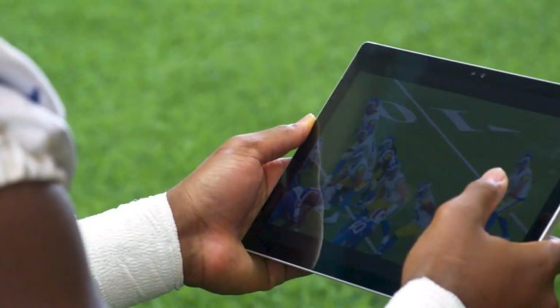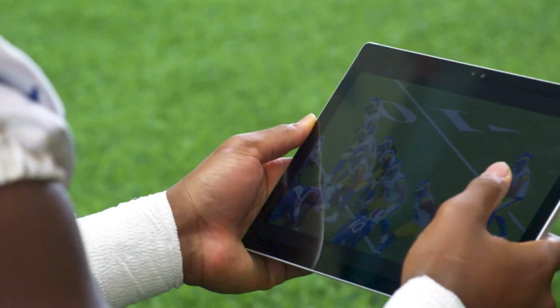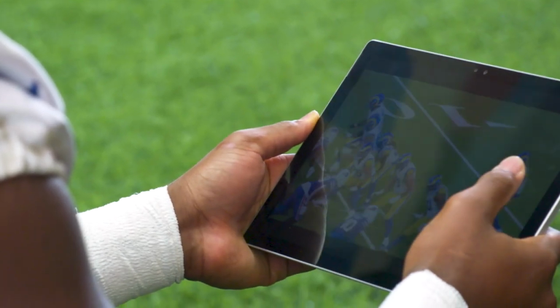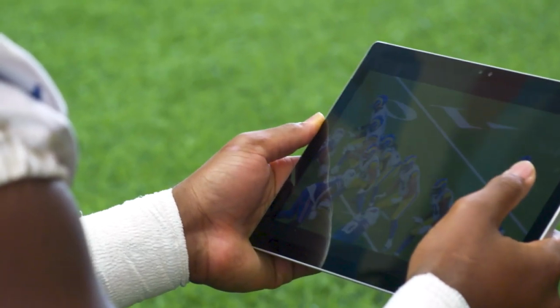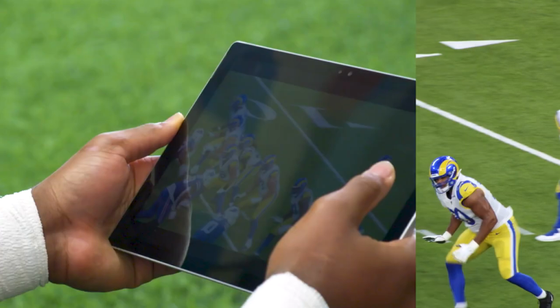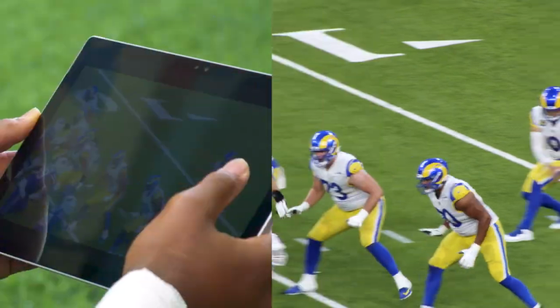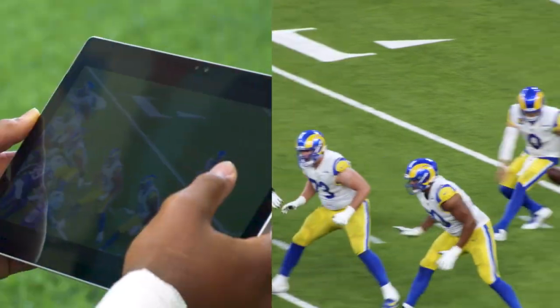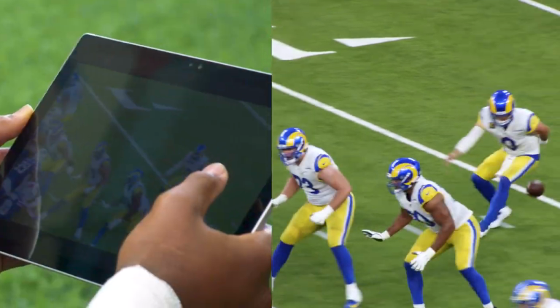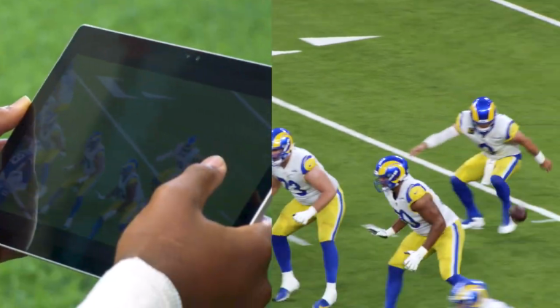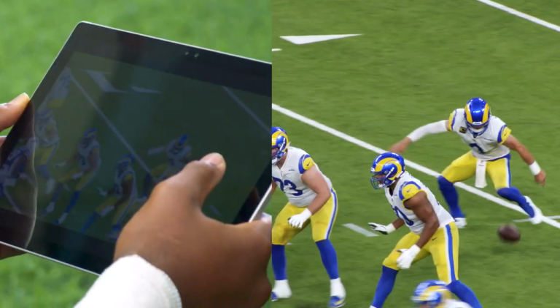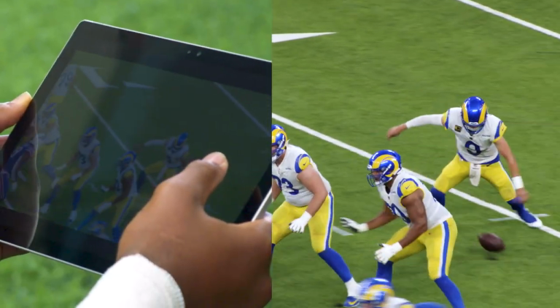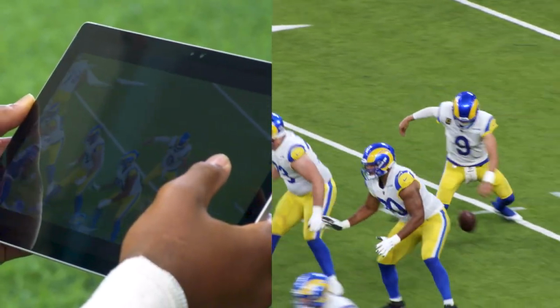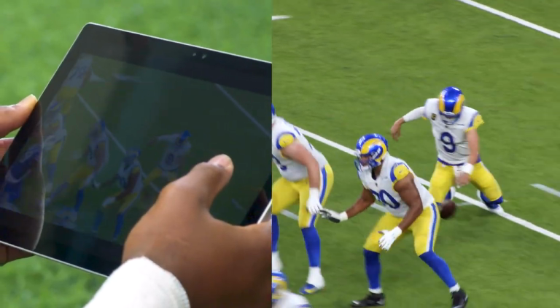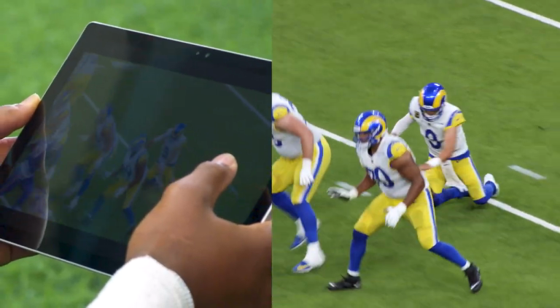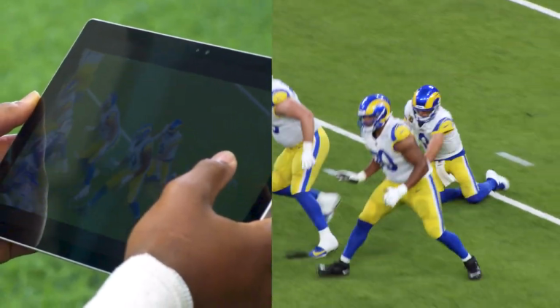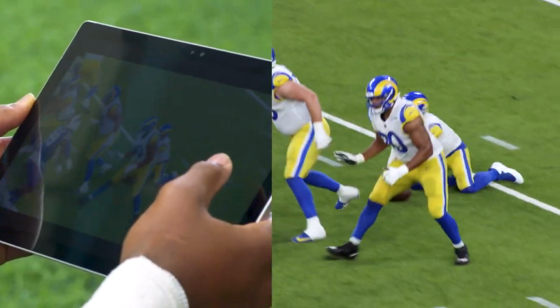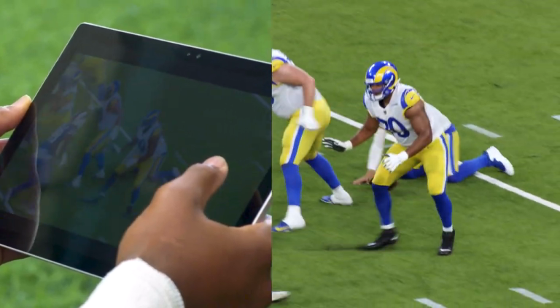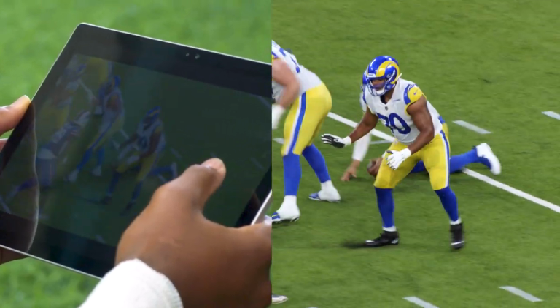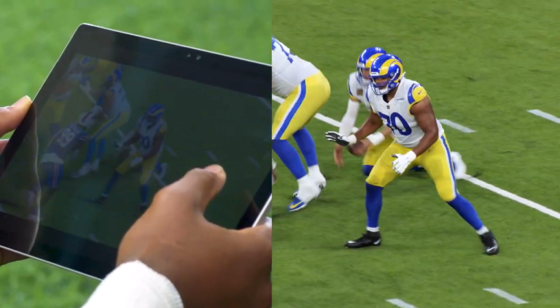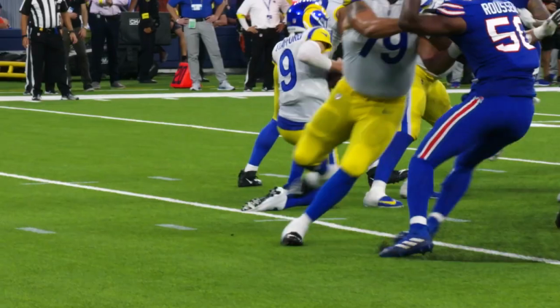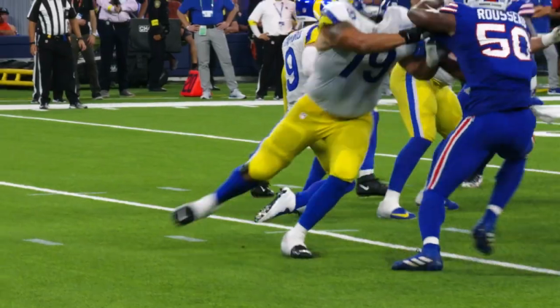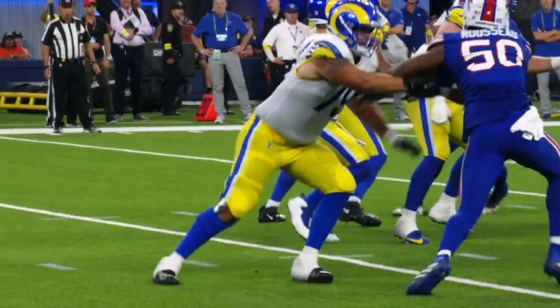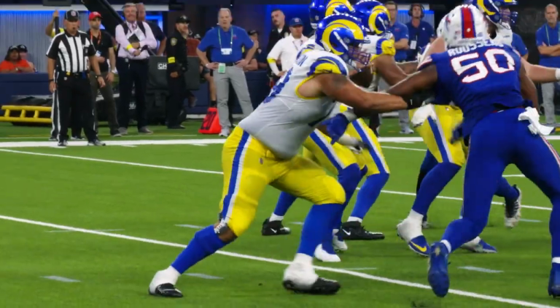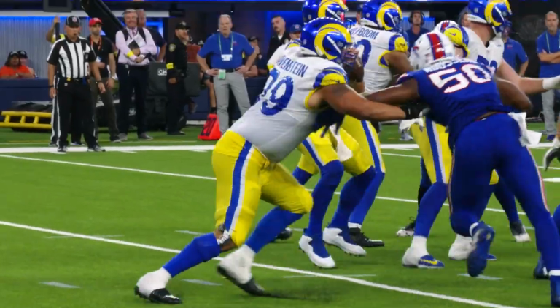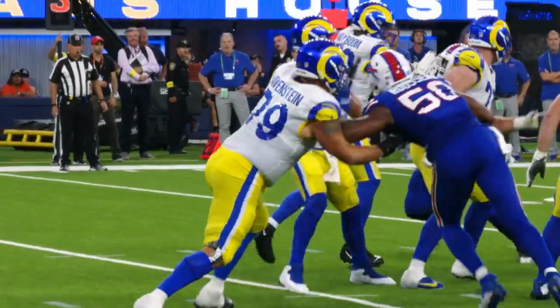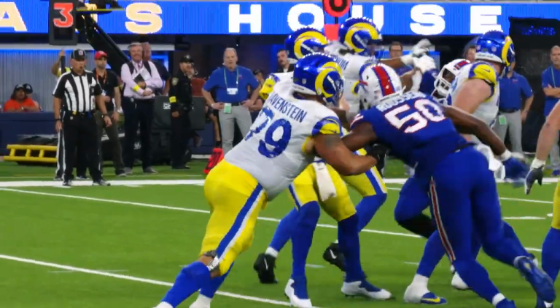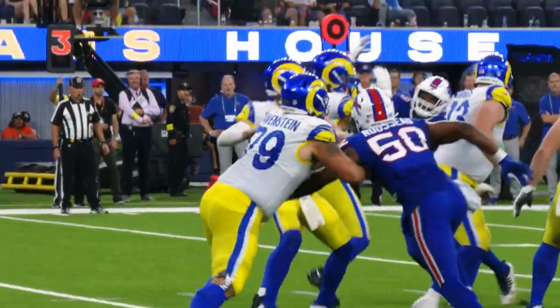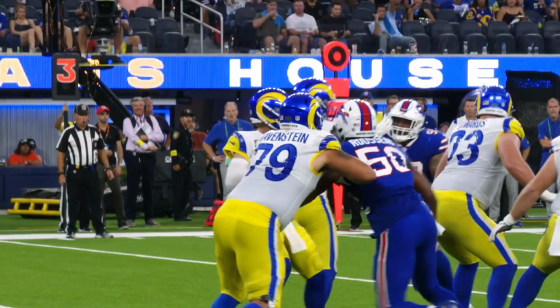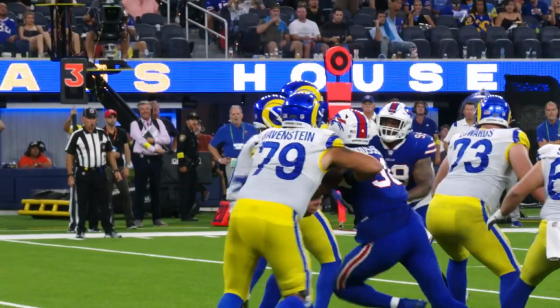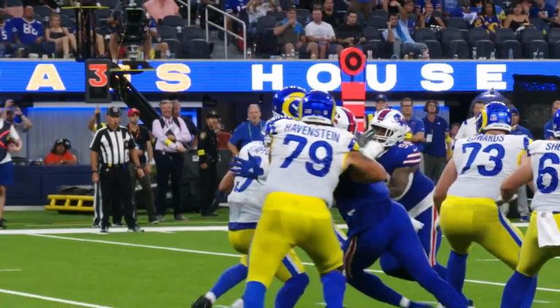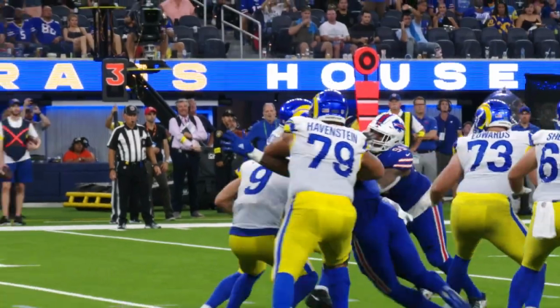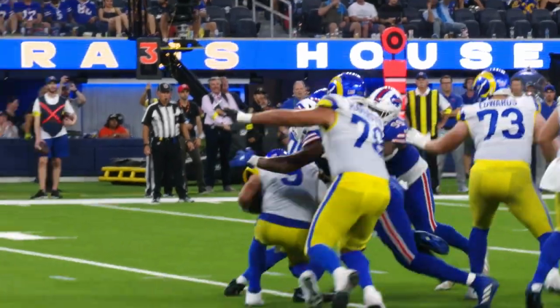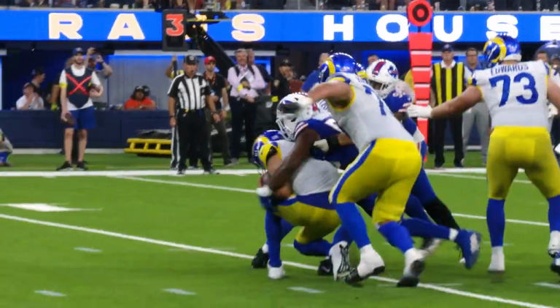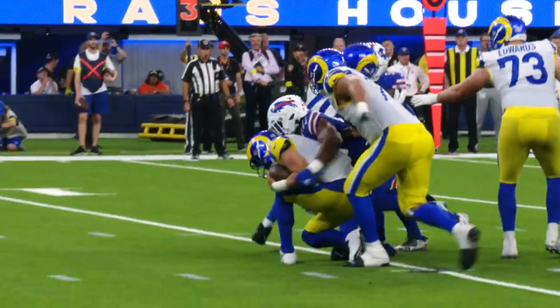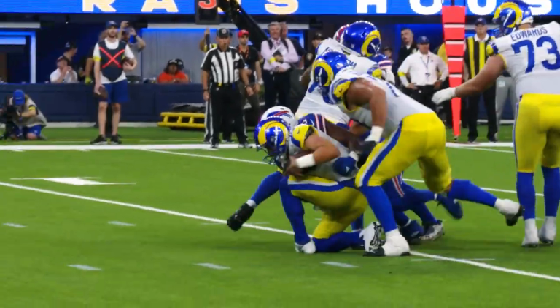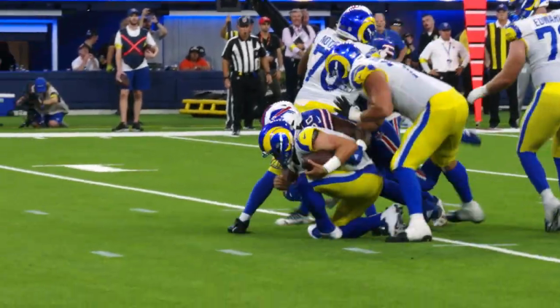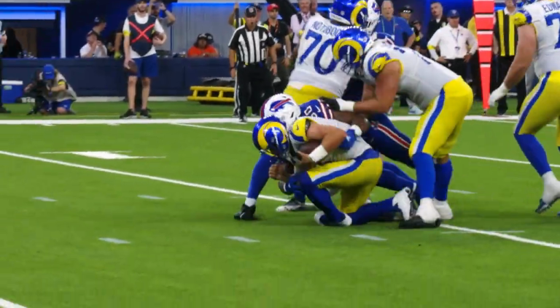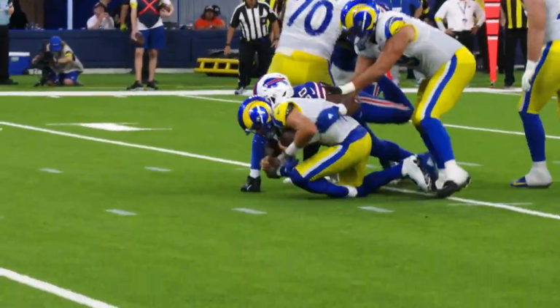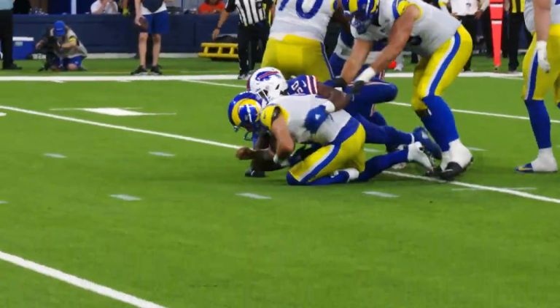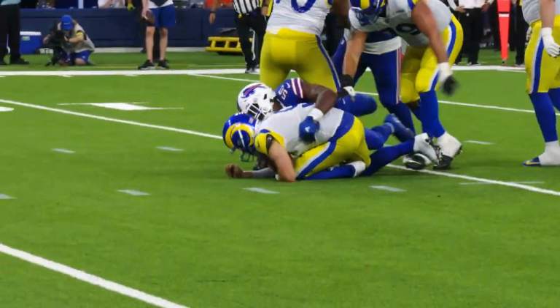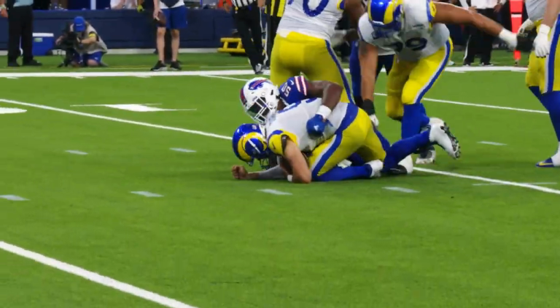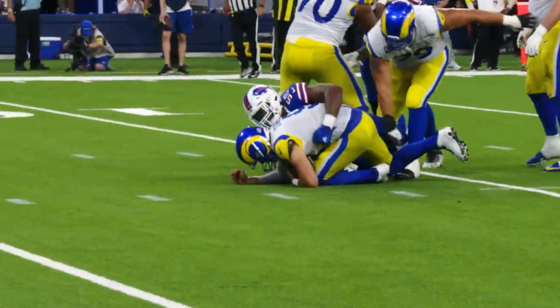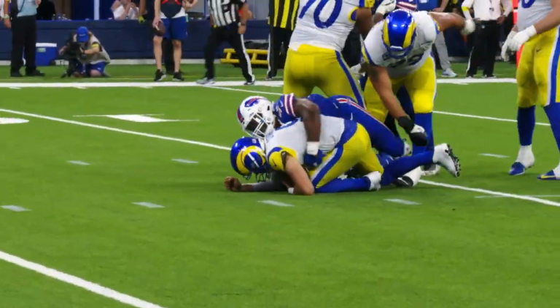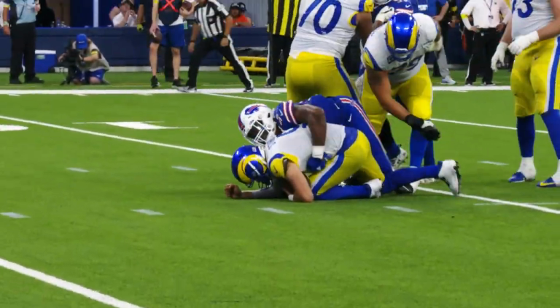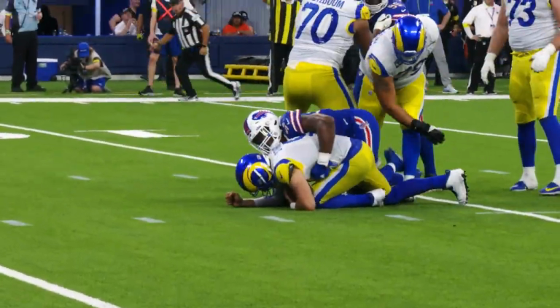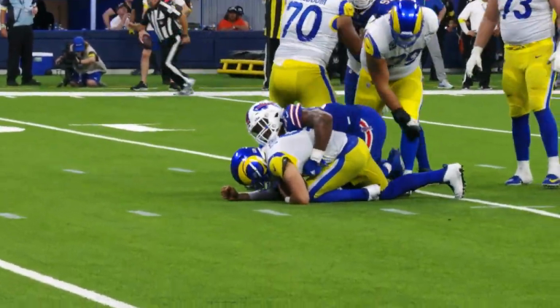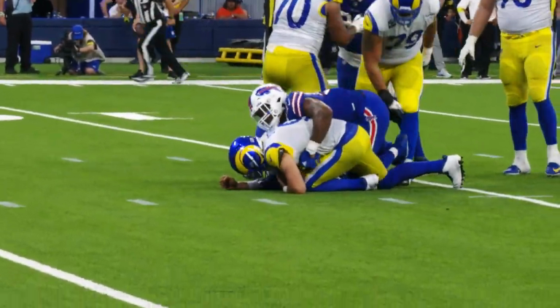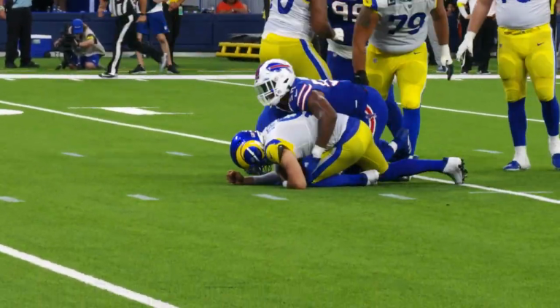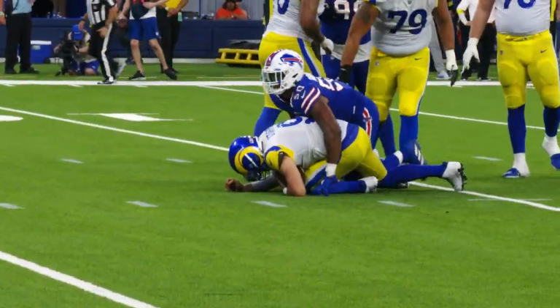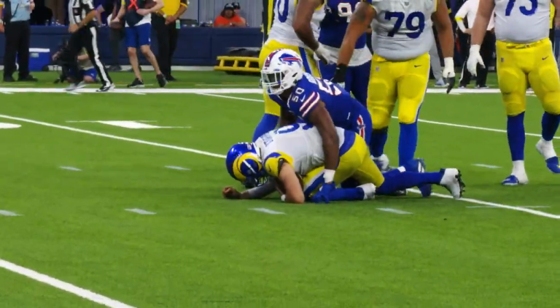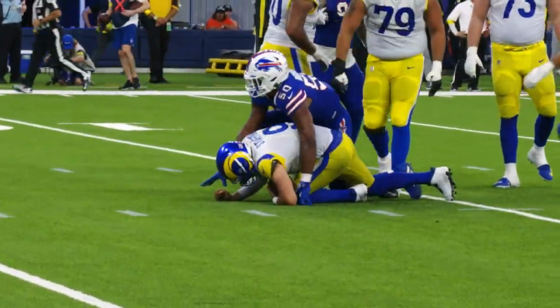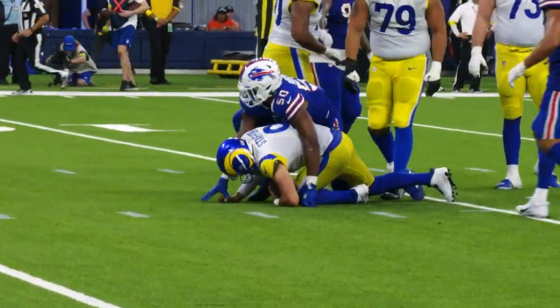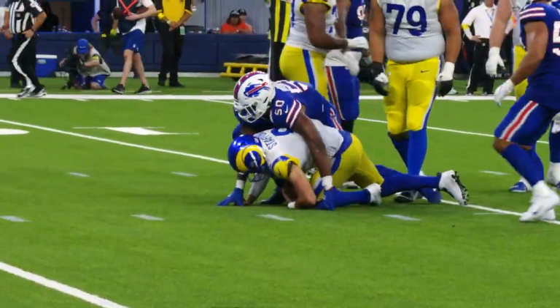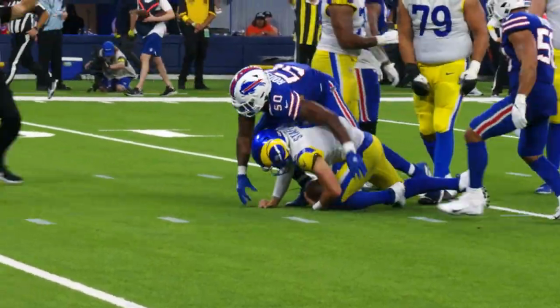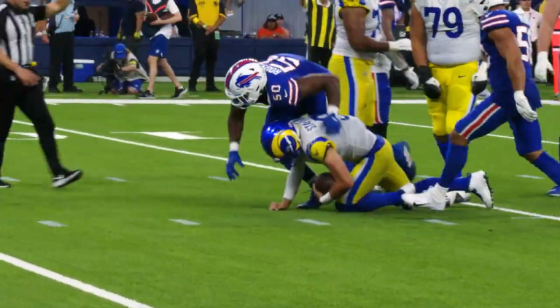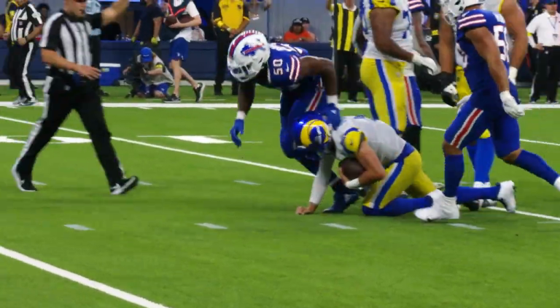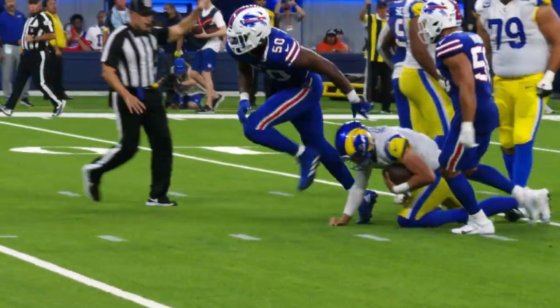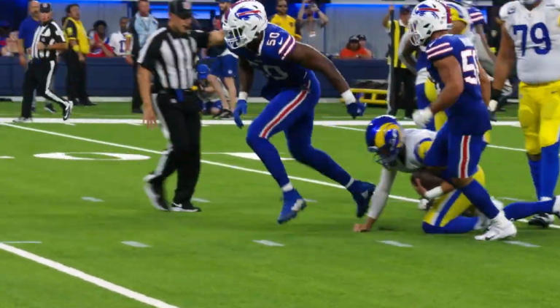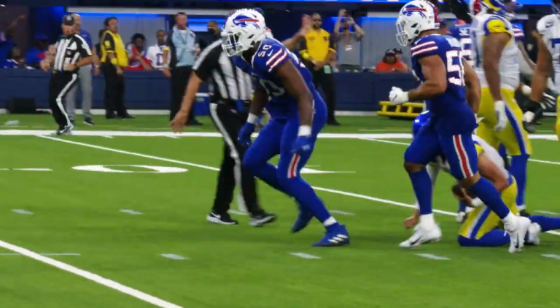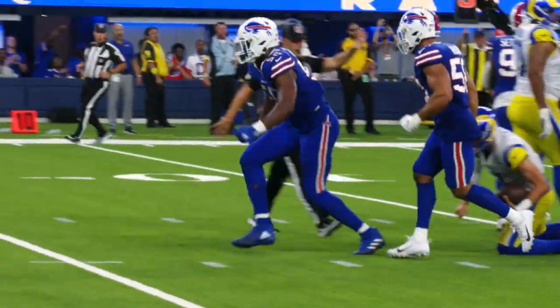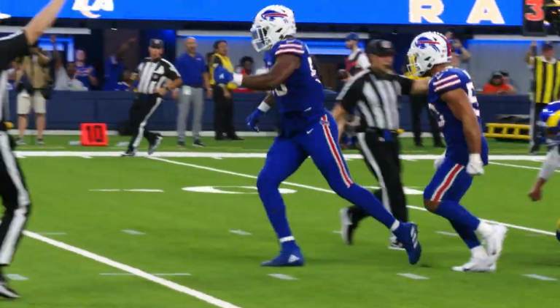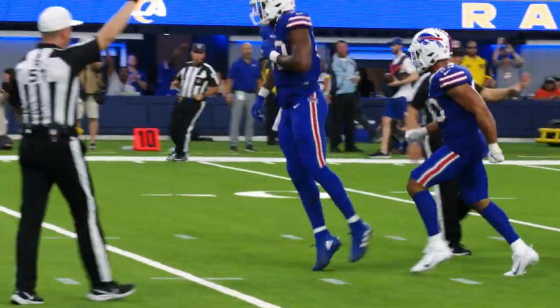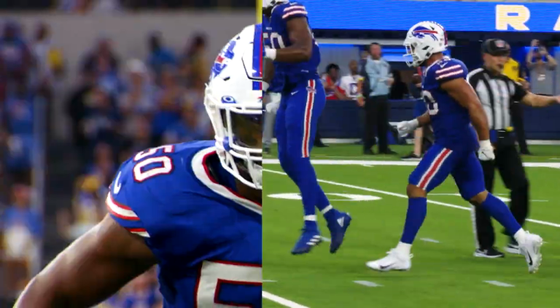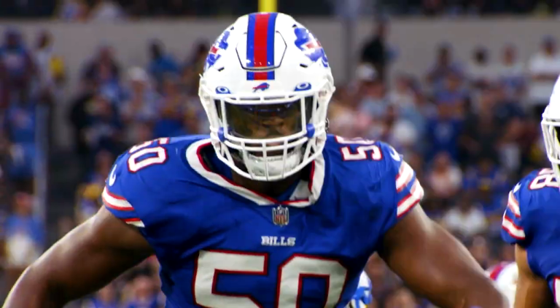There it is. Drops it. Has to go down and pick it up. He's in trouble. He is sacked. Back at the nine yard line. Dropped there by Greg Russo.